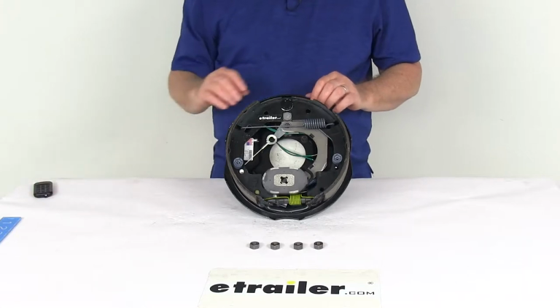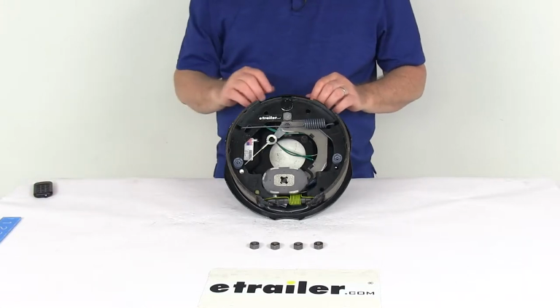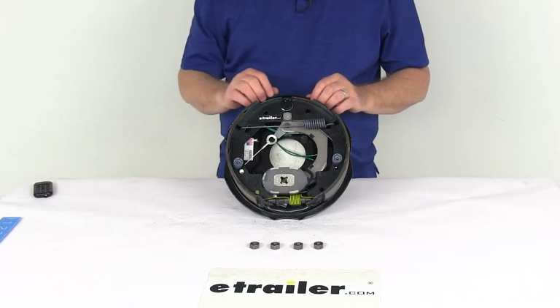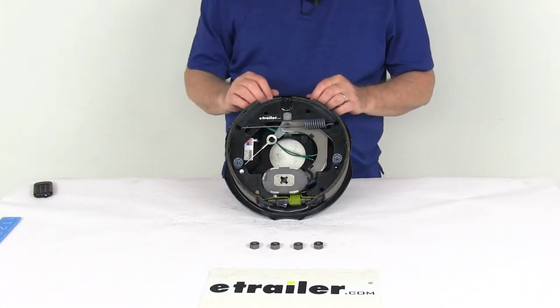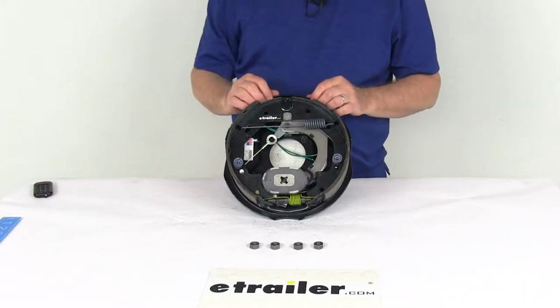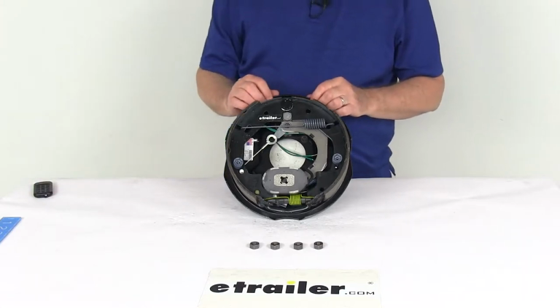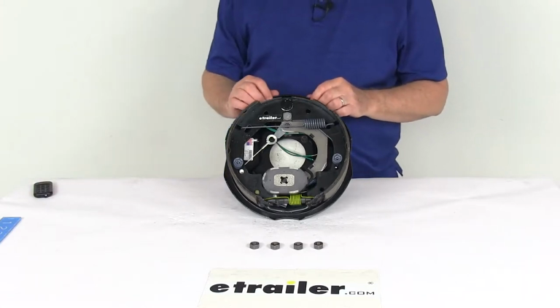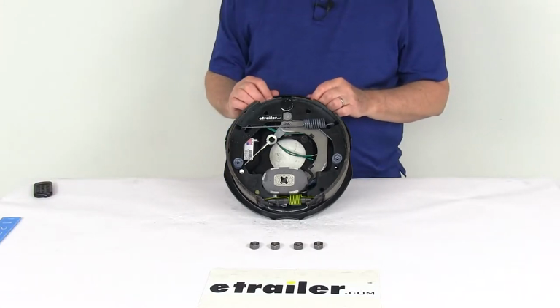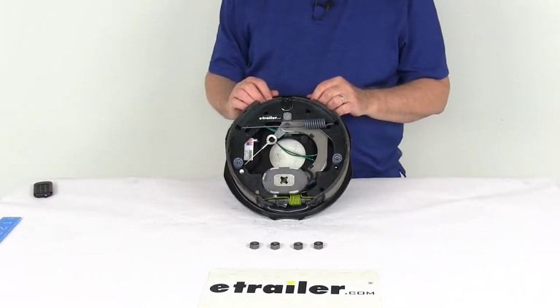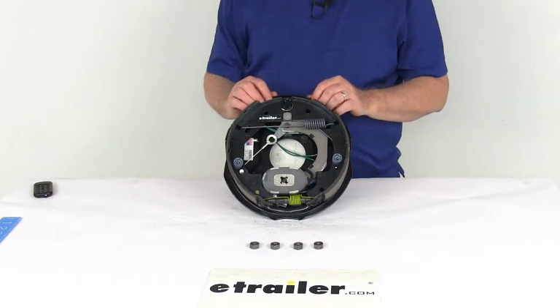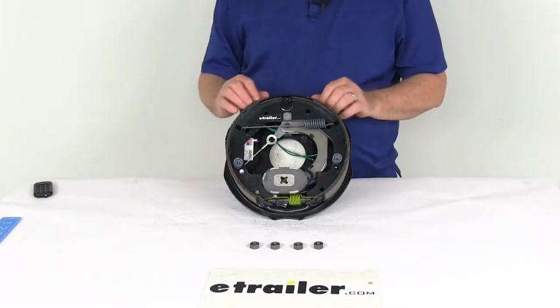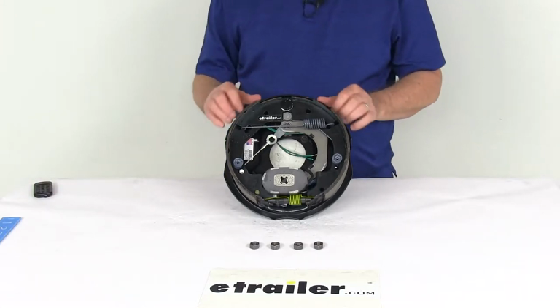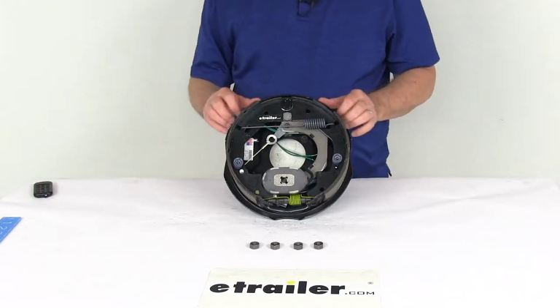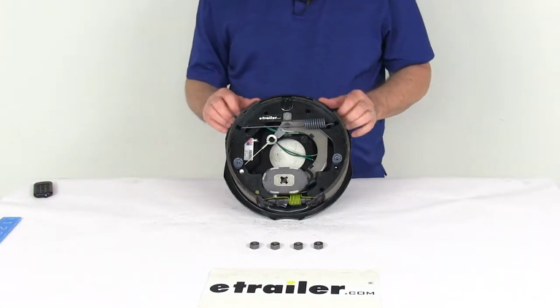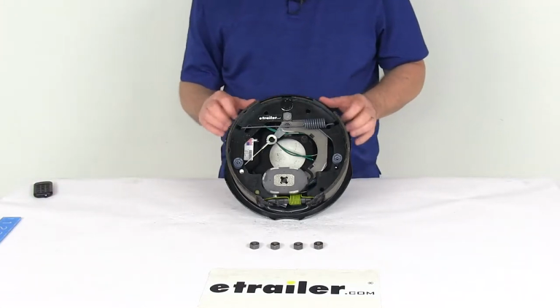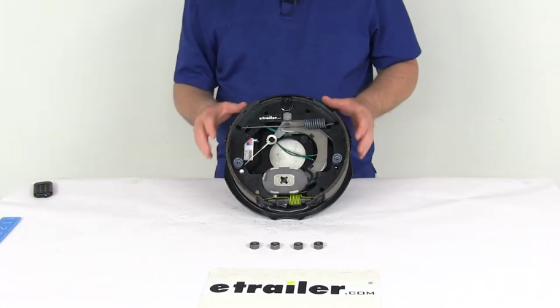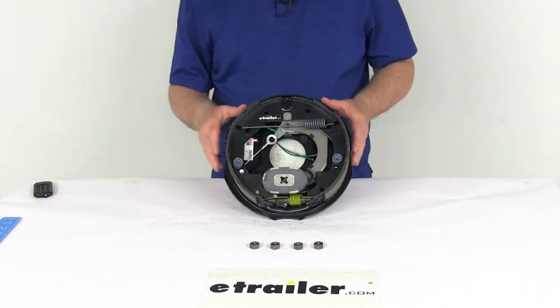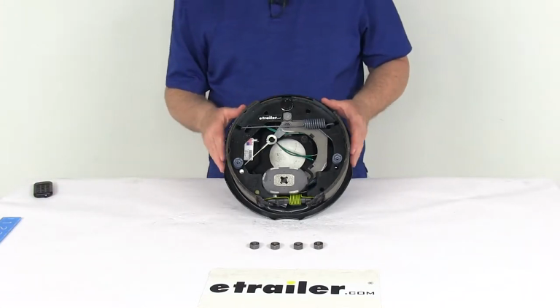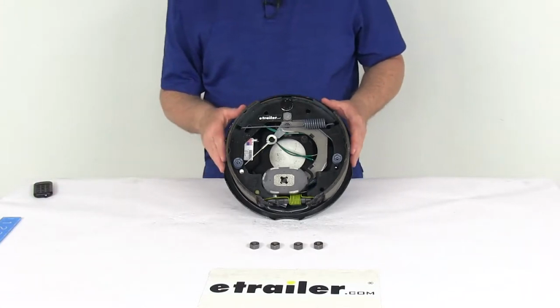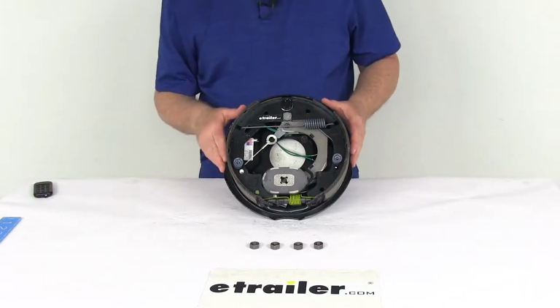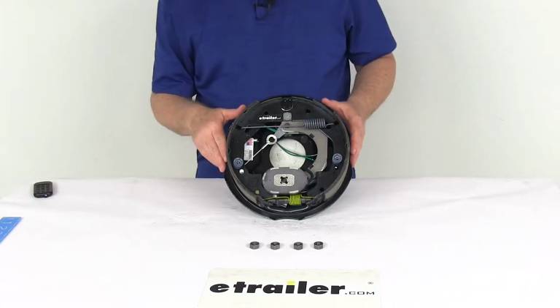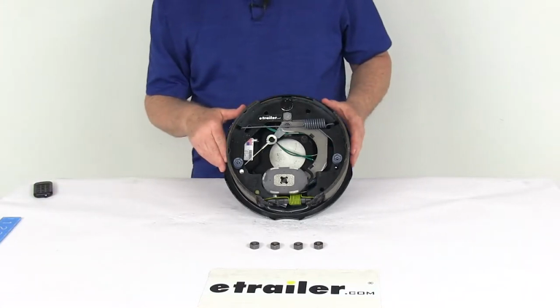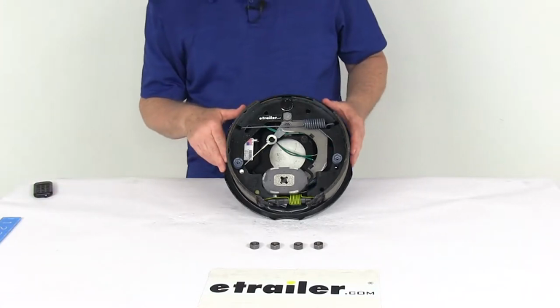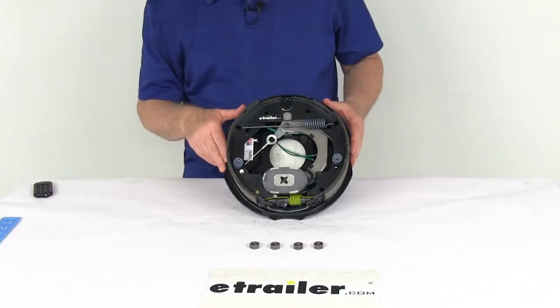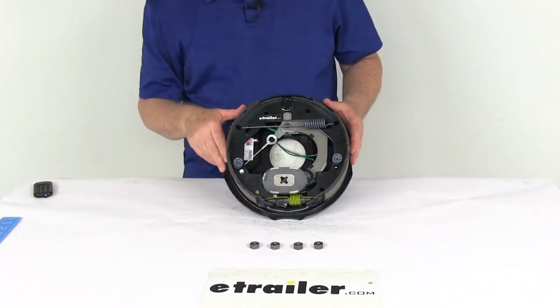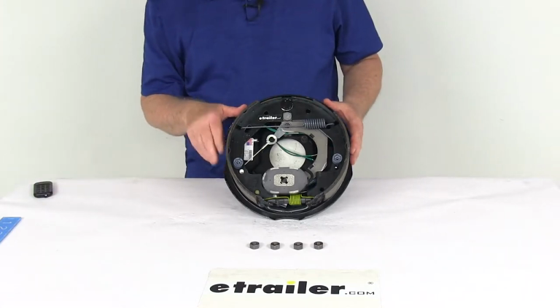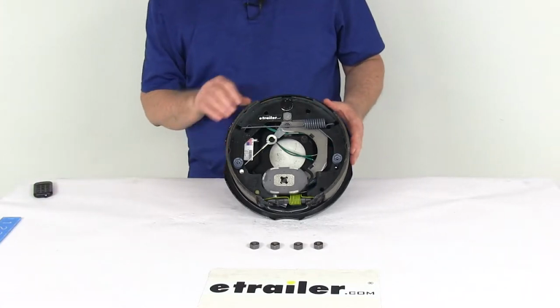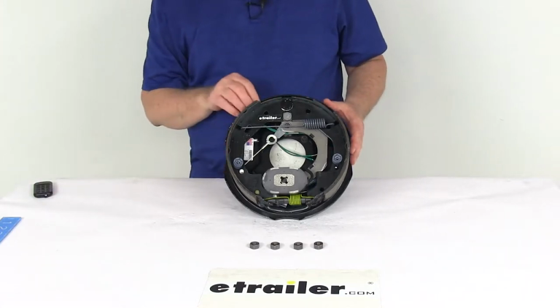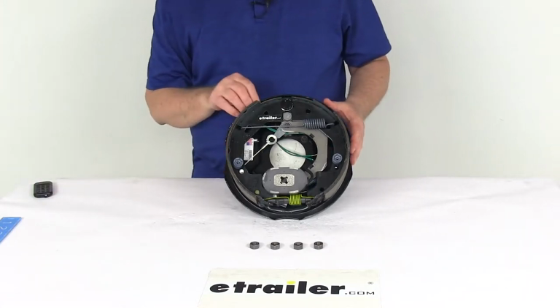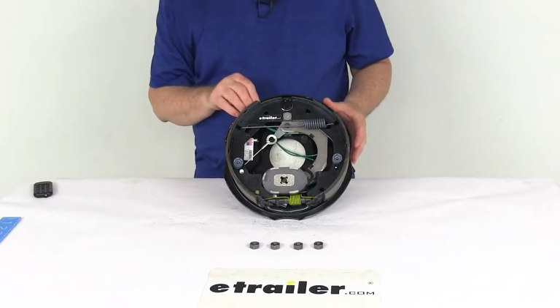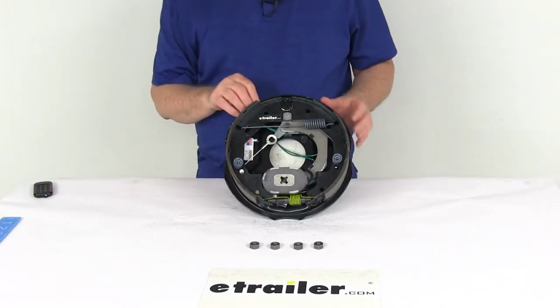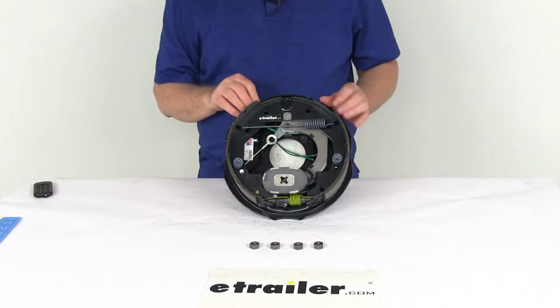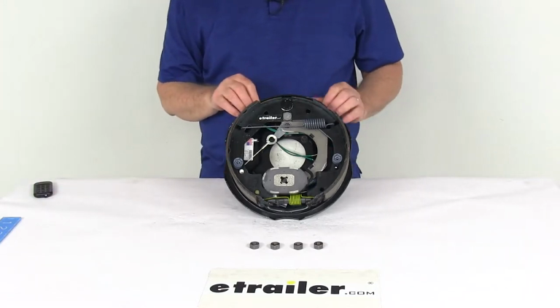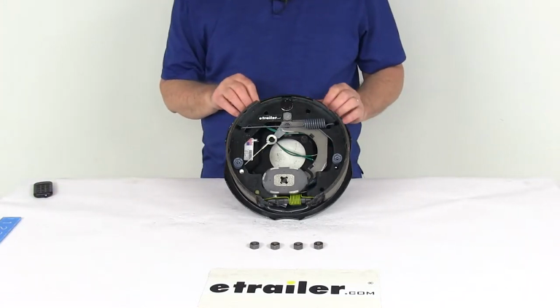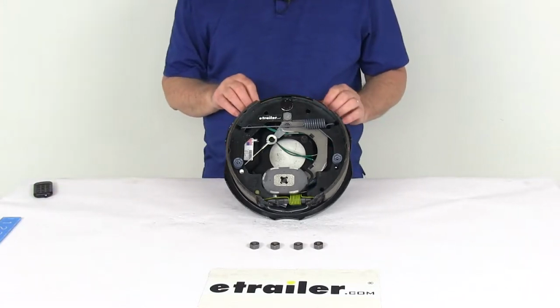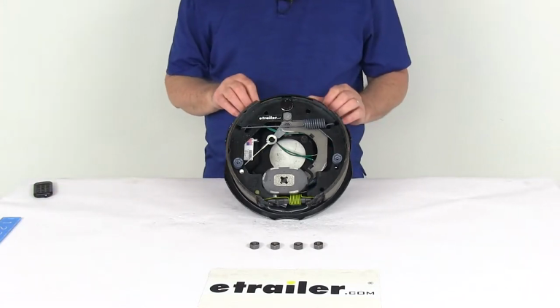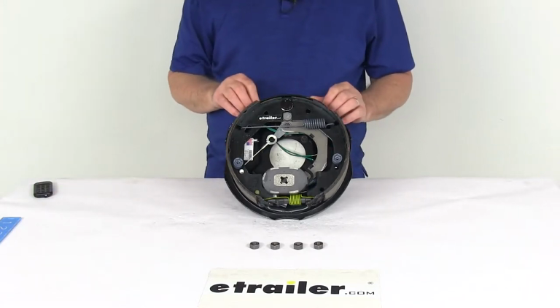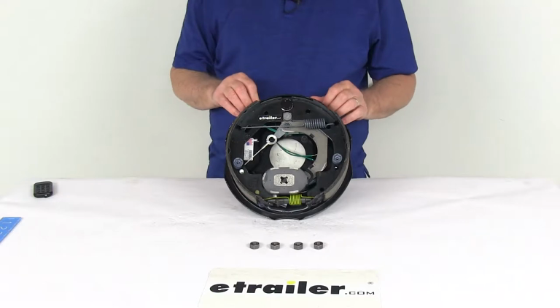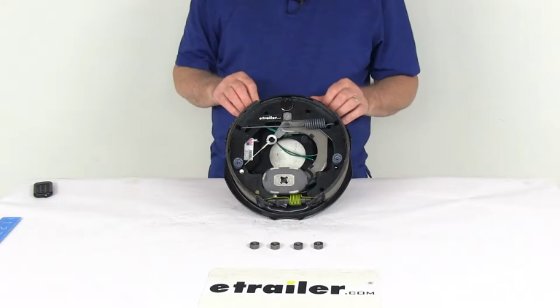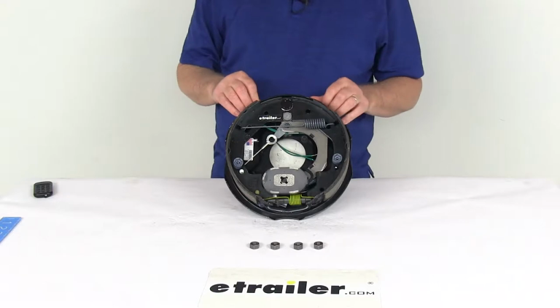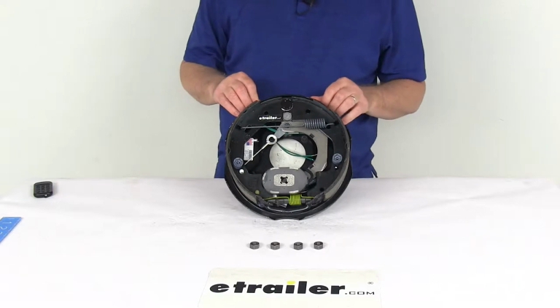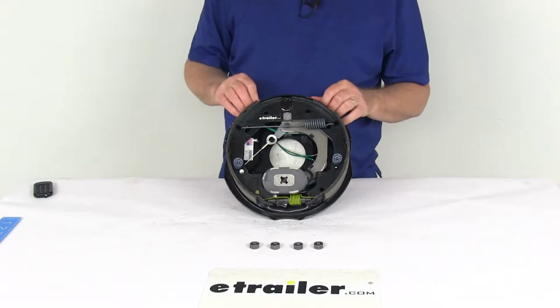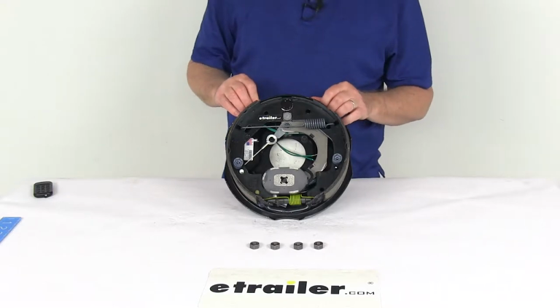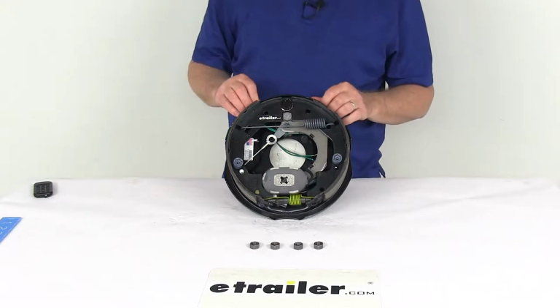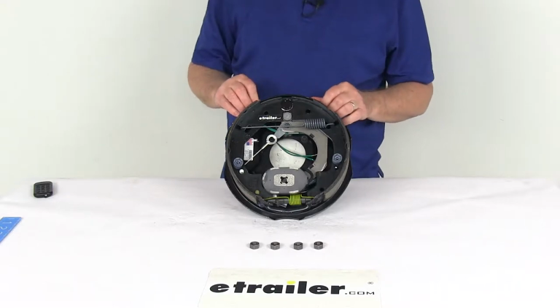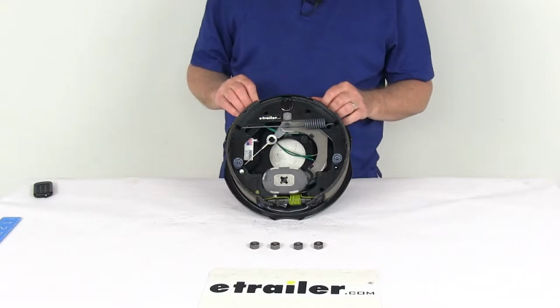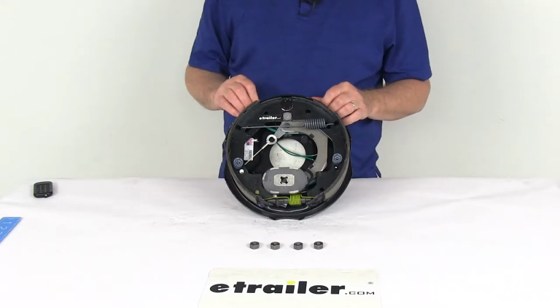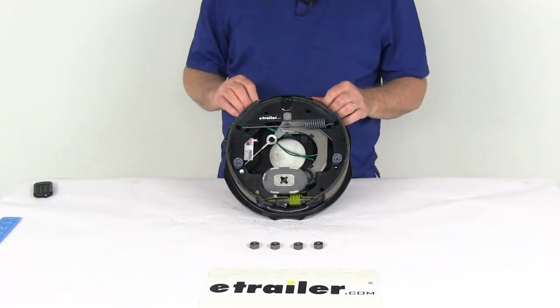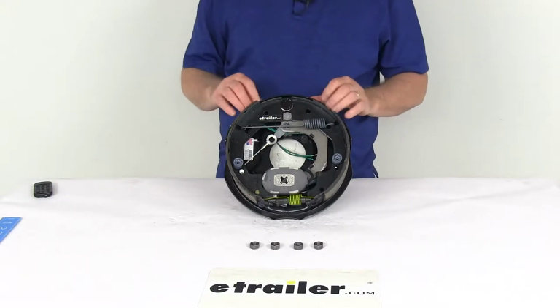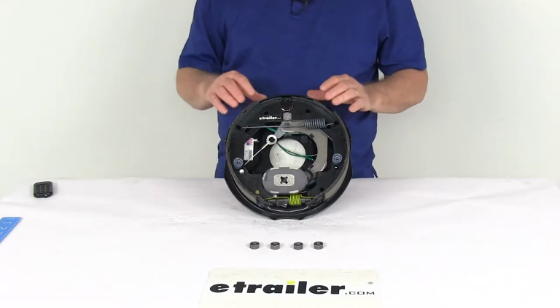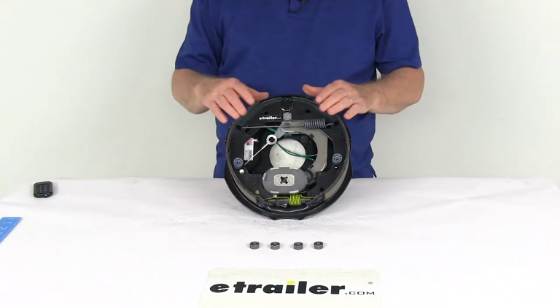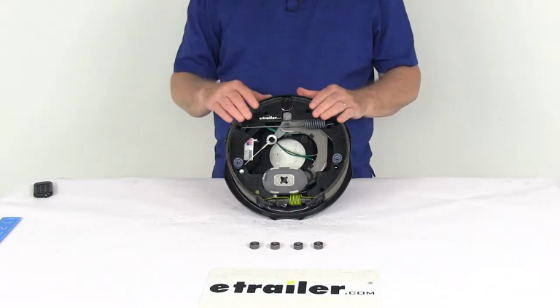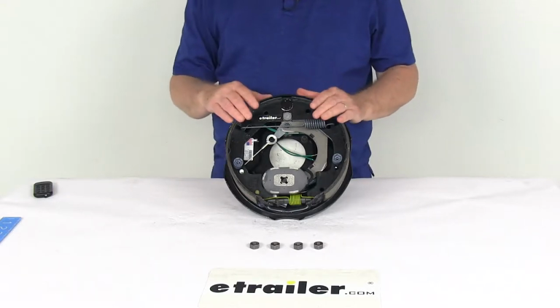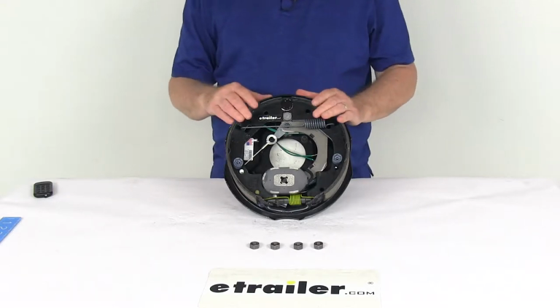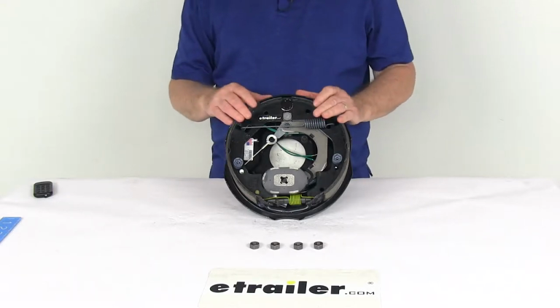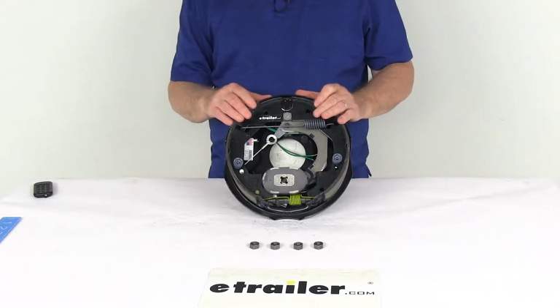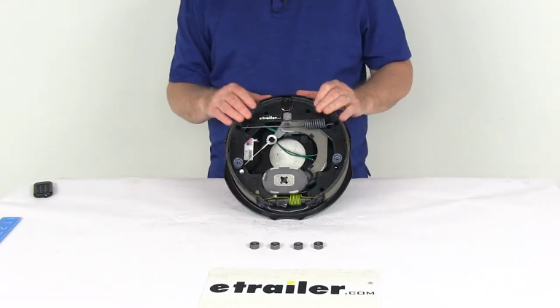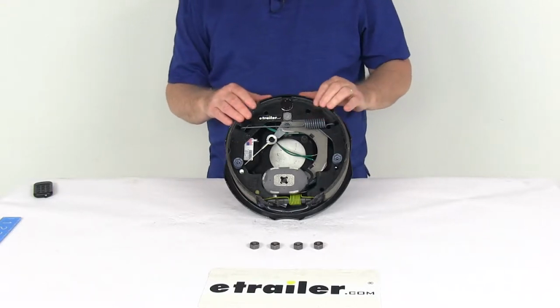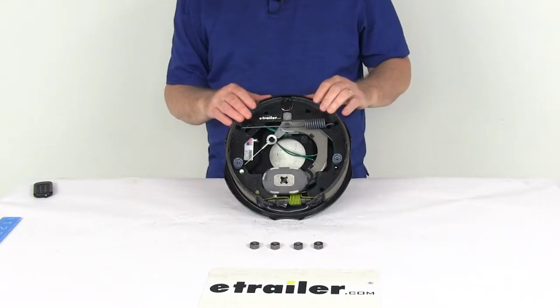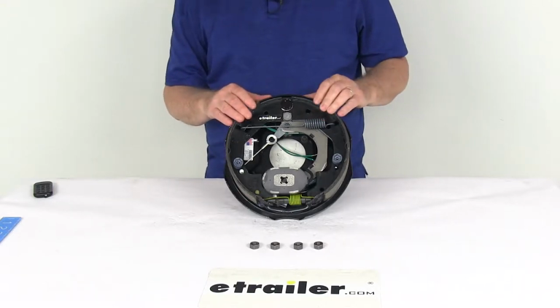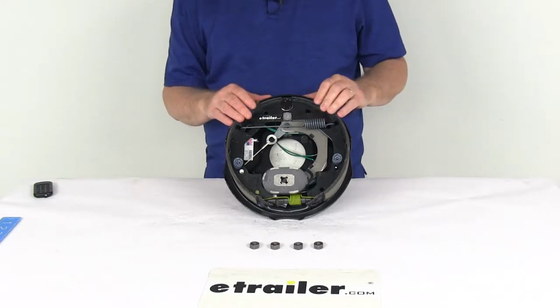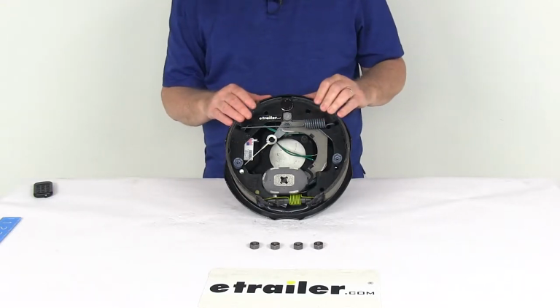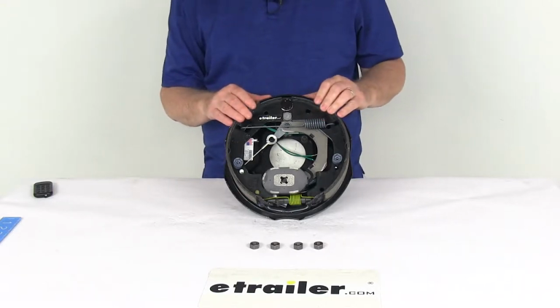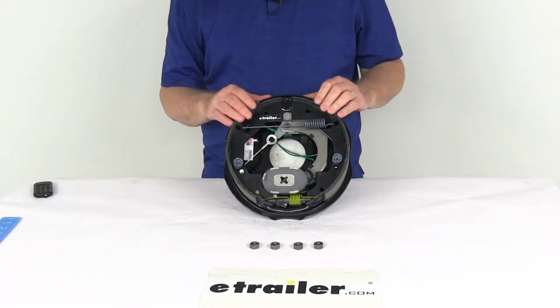Today we're going to take a look at the Dexter 10-inch Never Adjust right-hand passenger side electric trailer brake assembly for 3,500-pound axles.